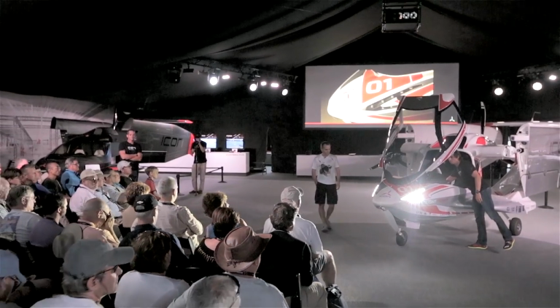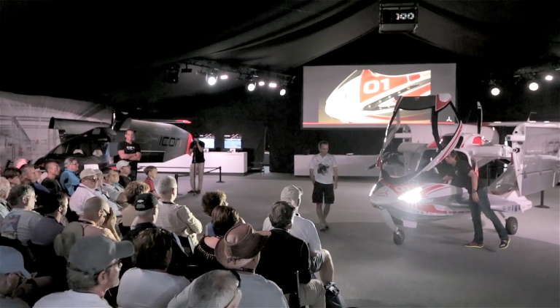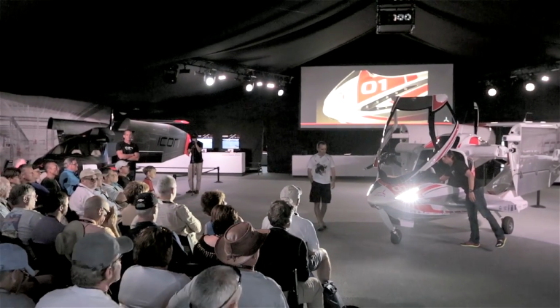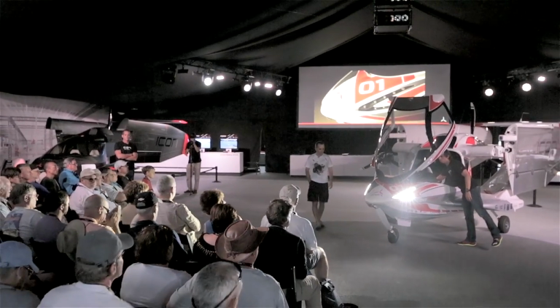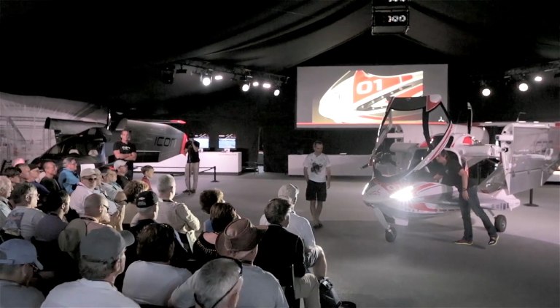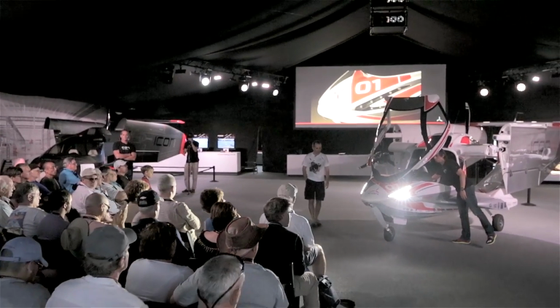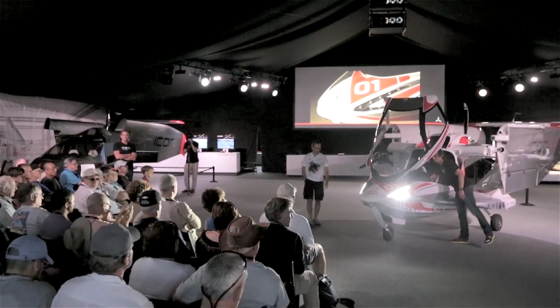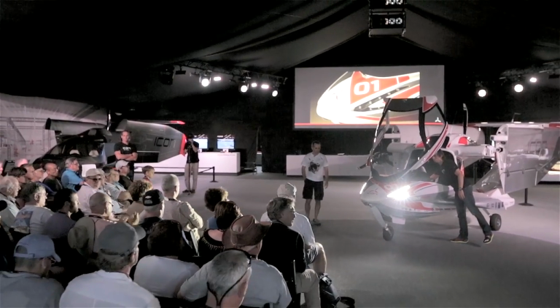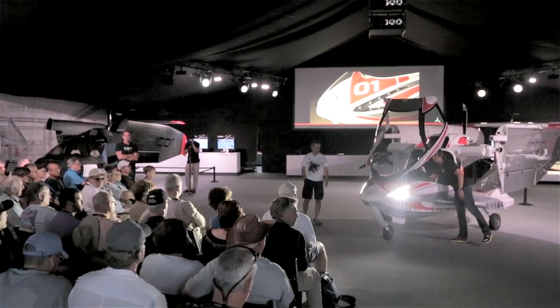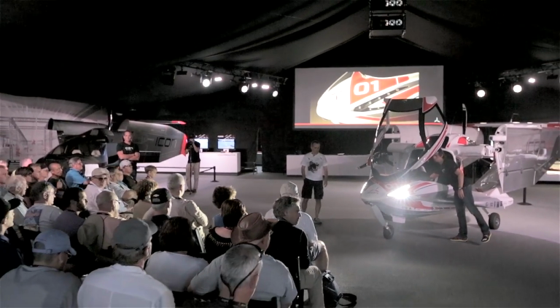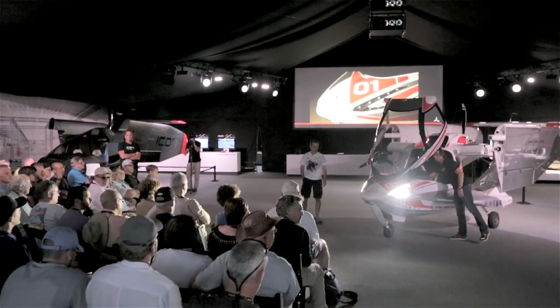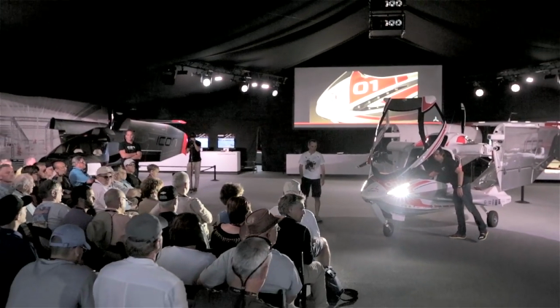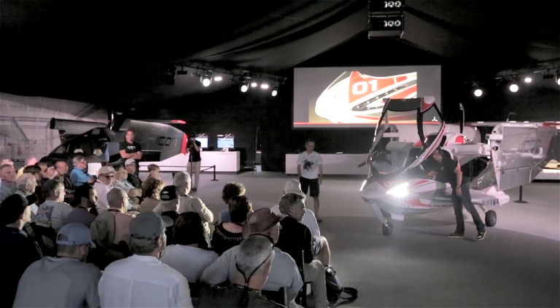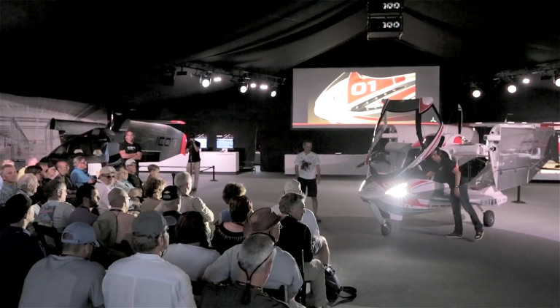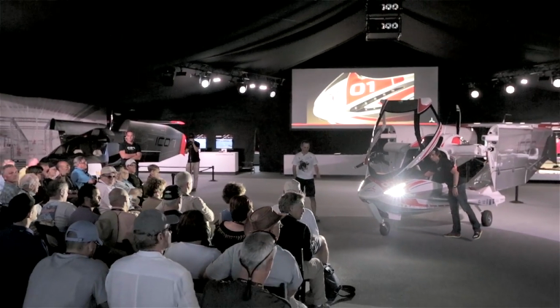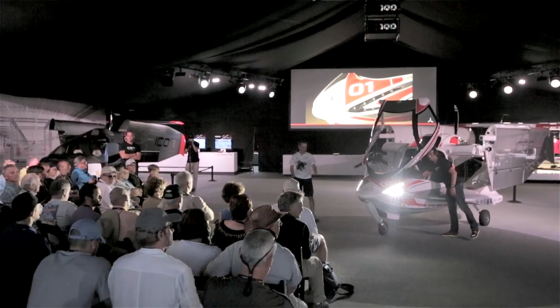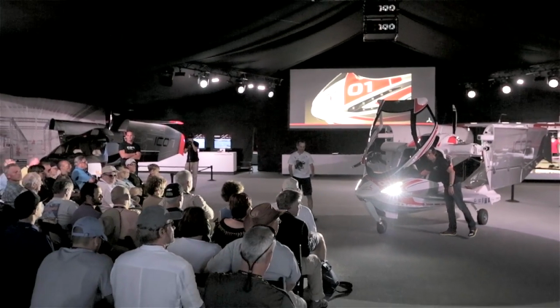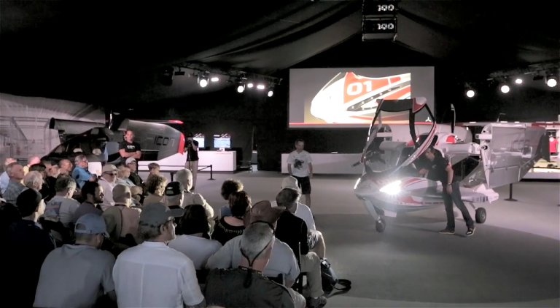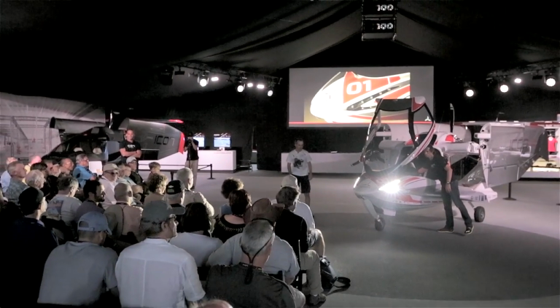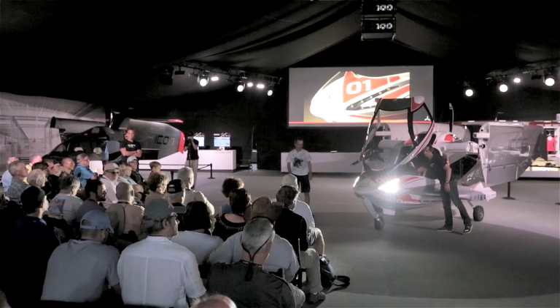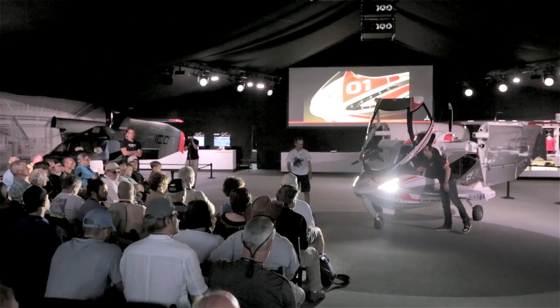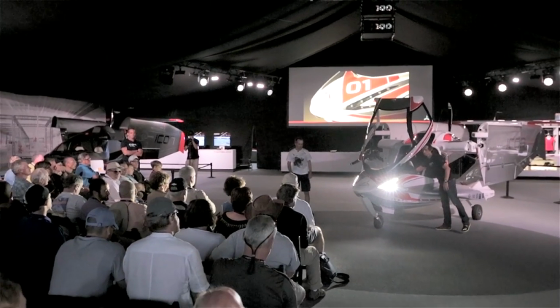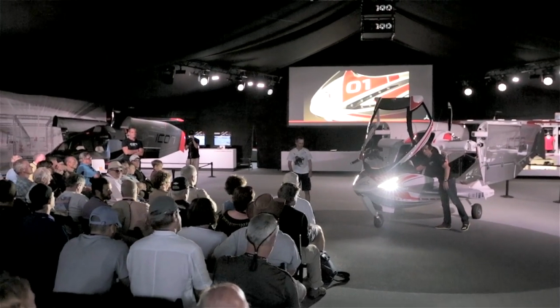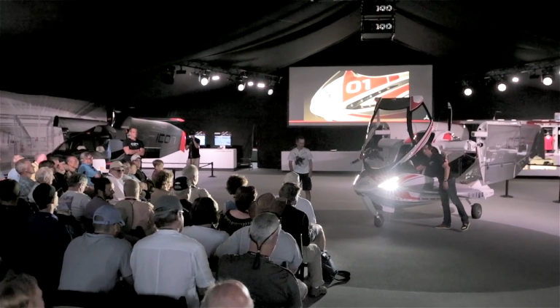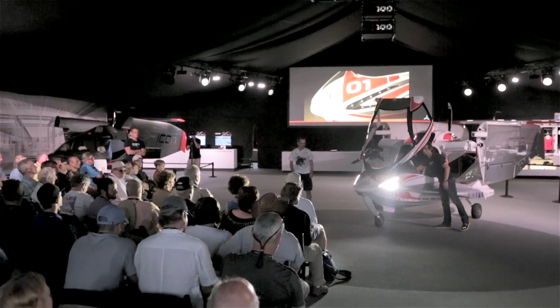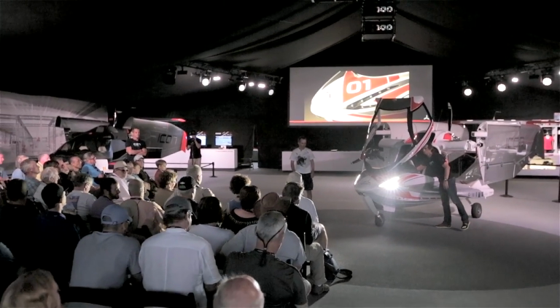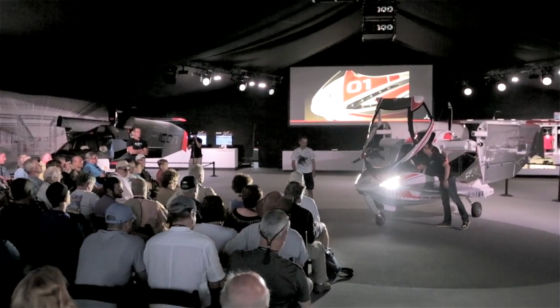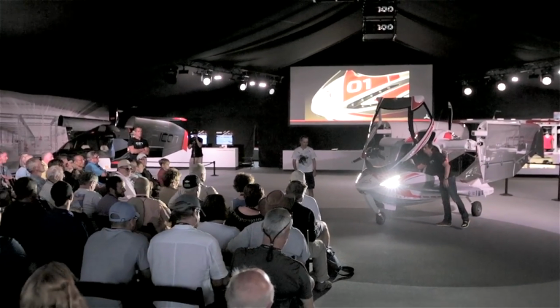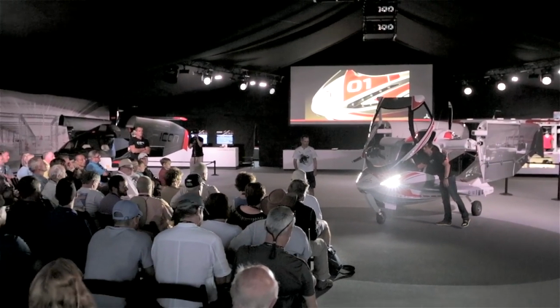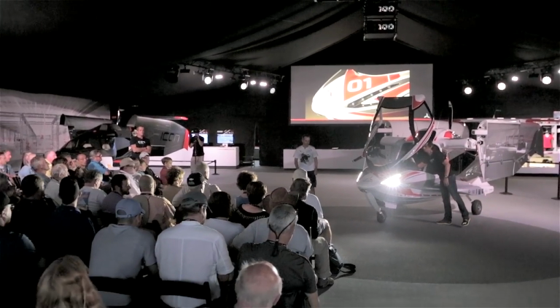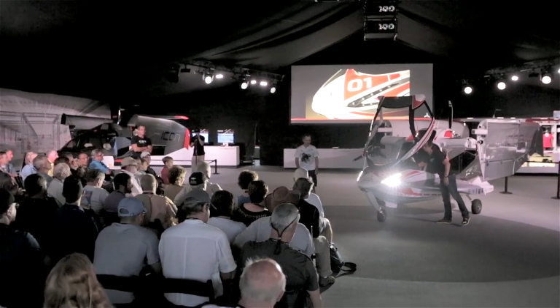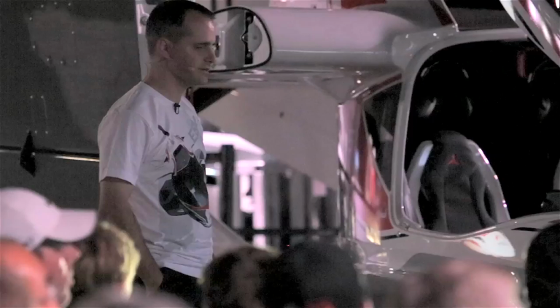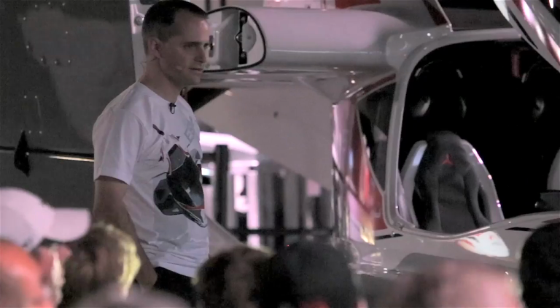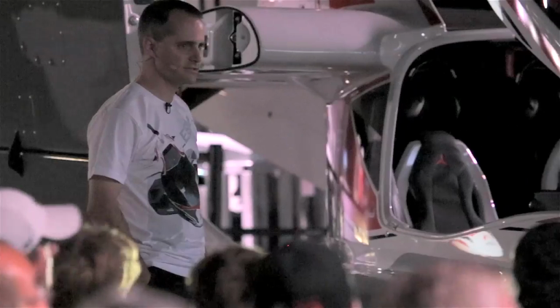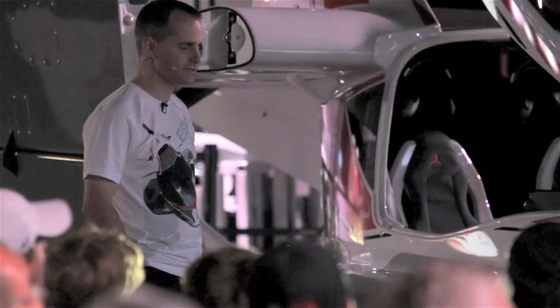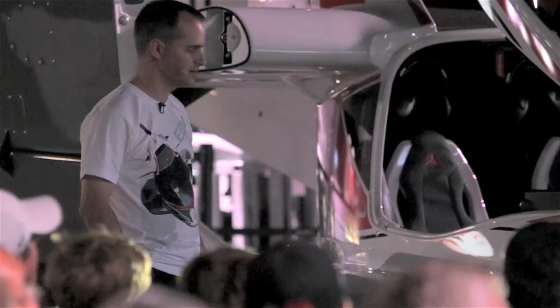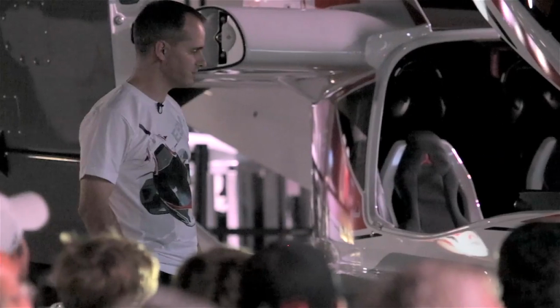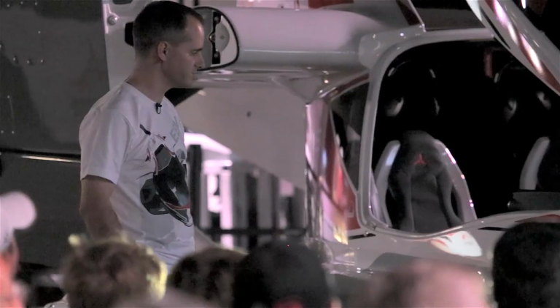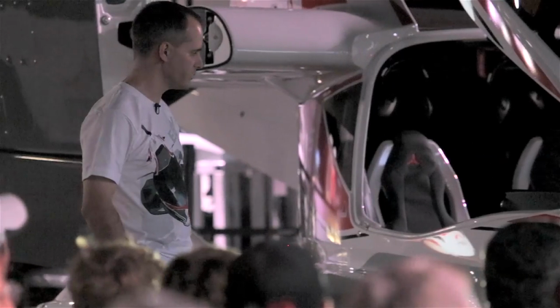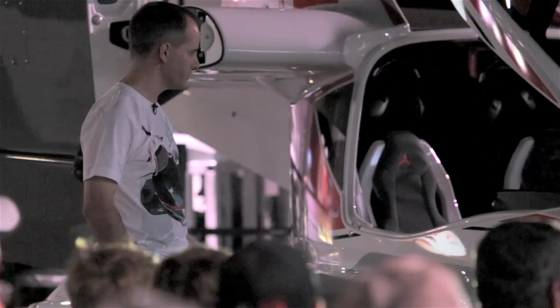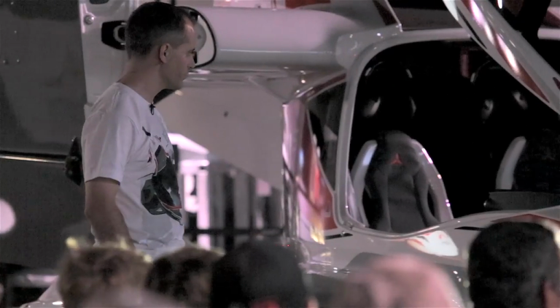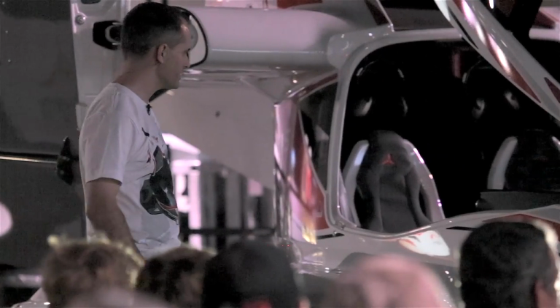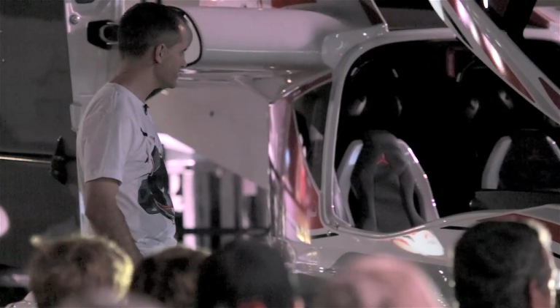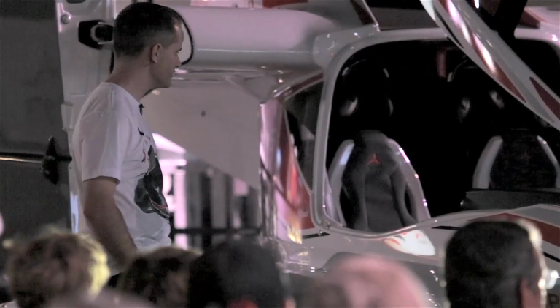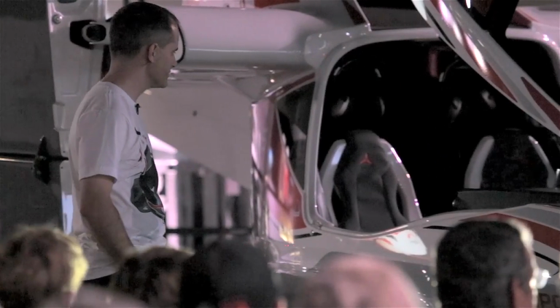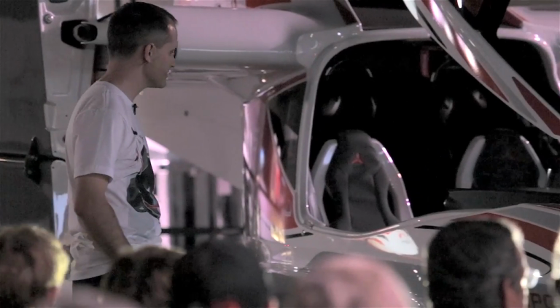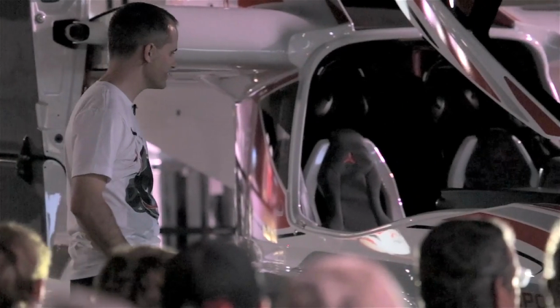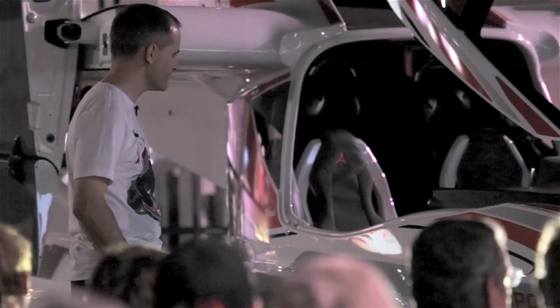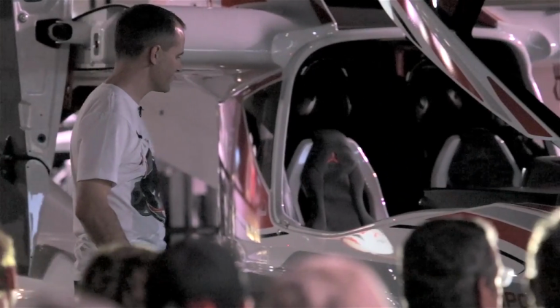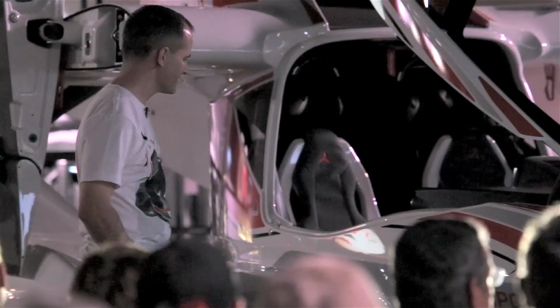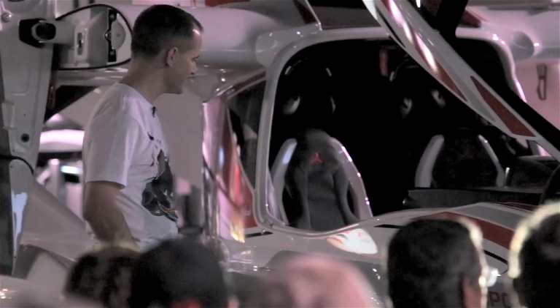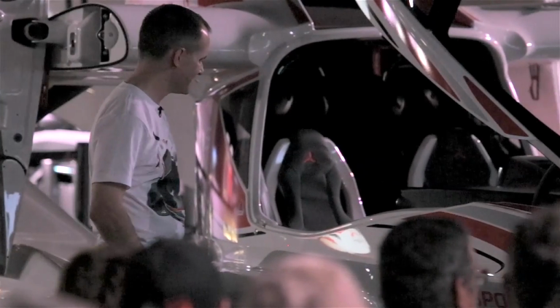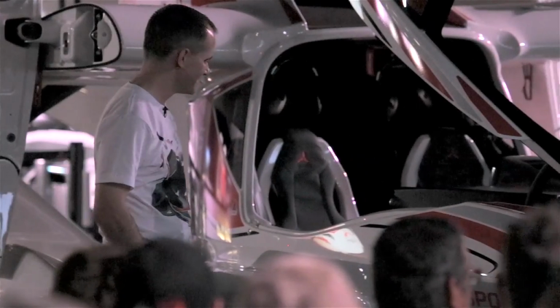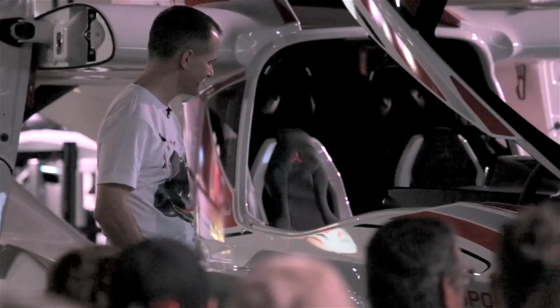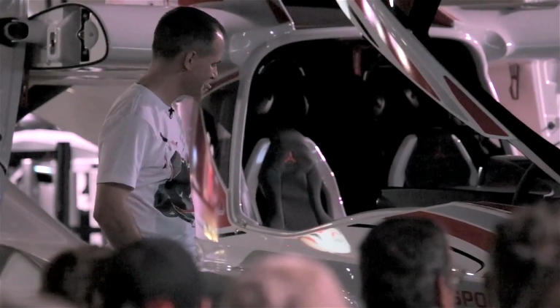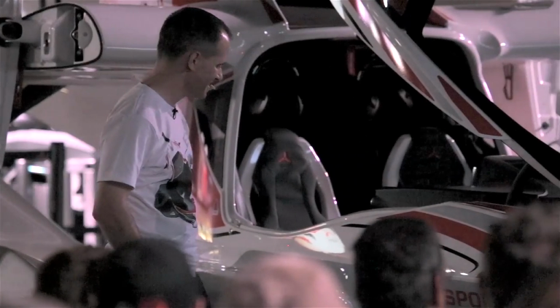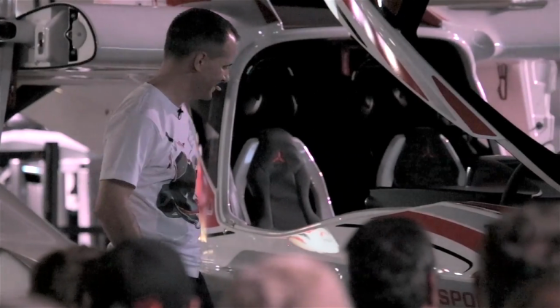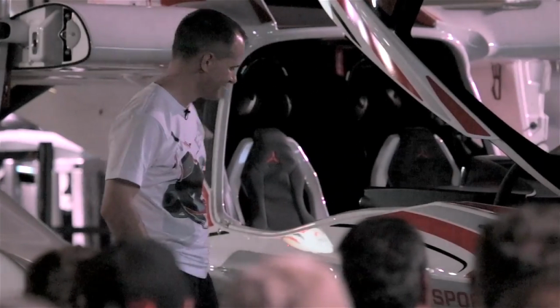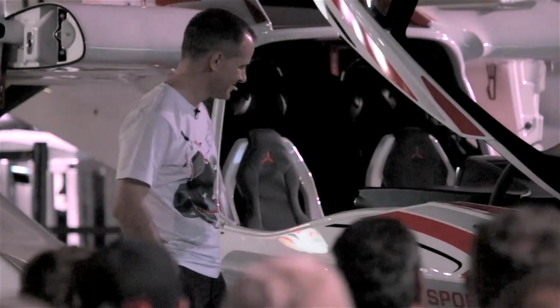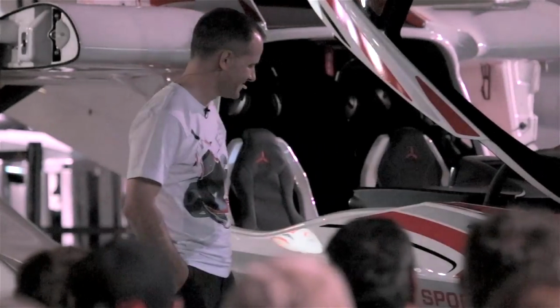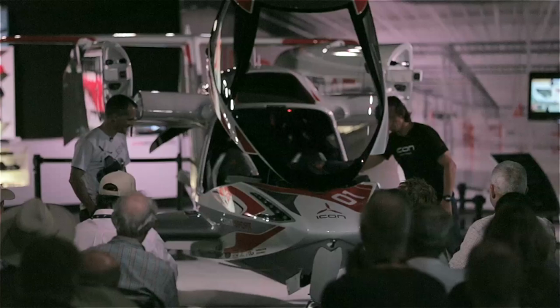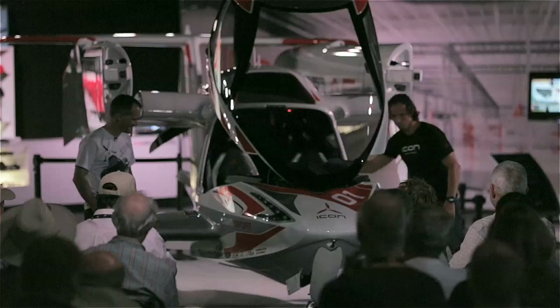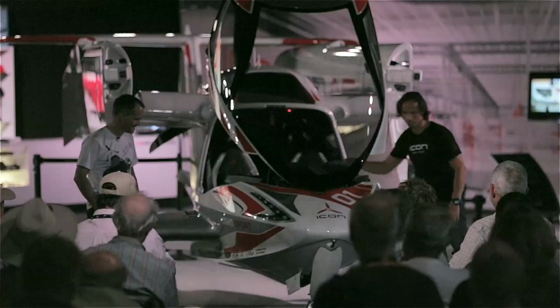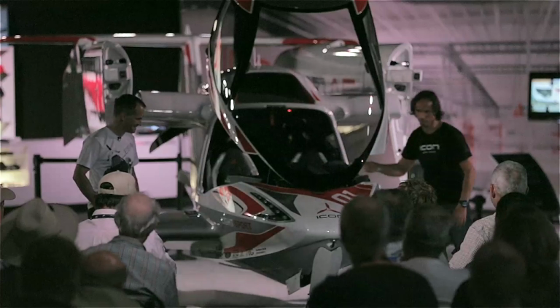It really works out quite nicely. We've operated it around the airport at night and it's quite impressive. I'm turning them off again.